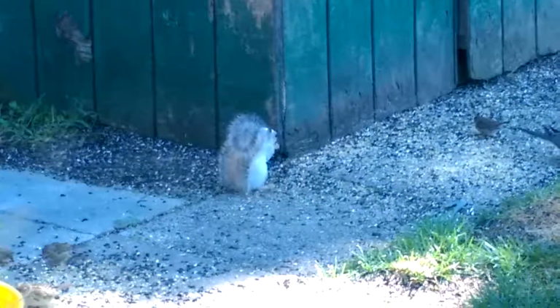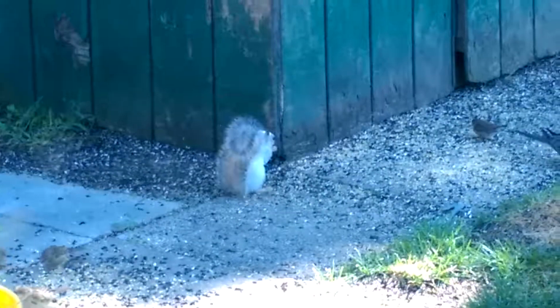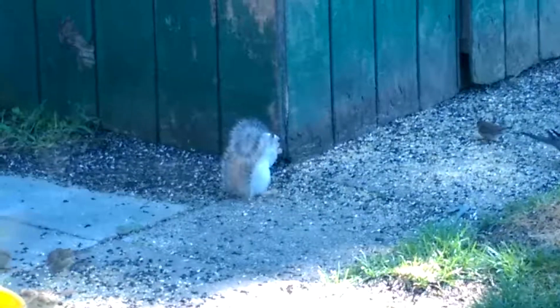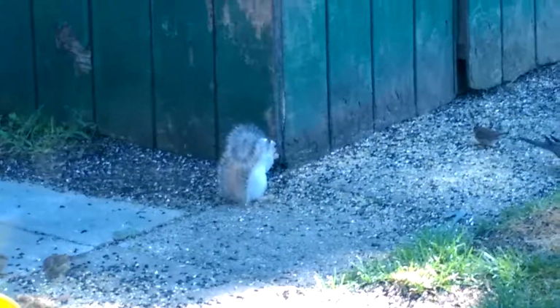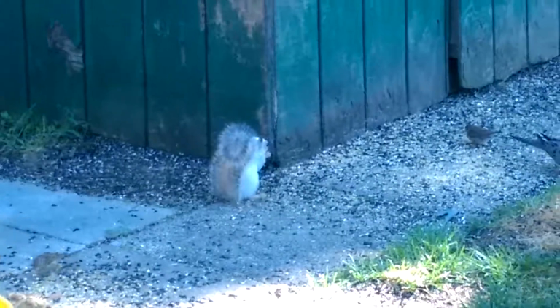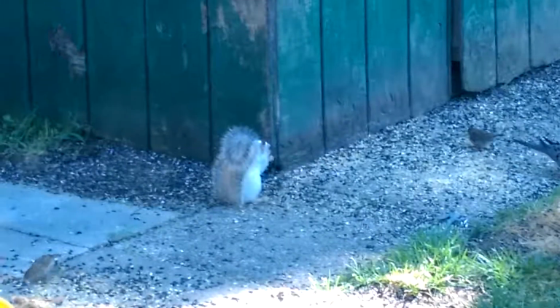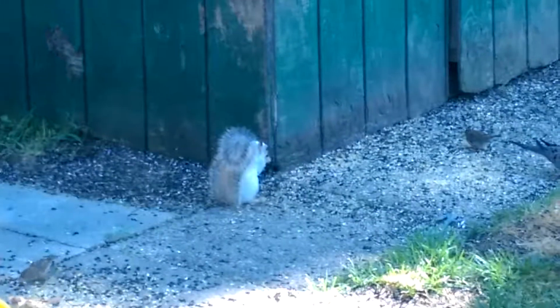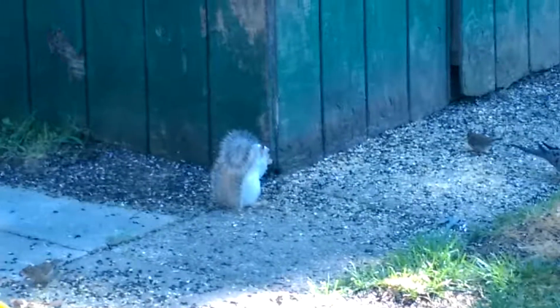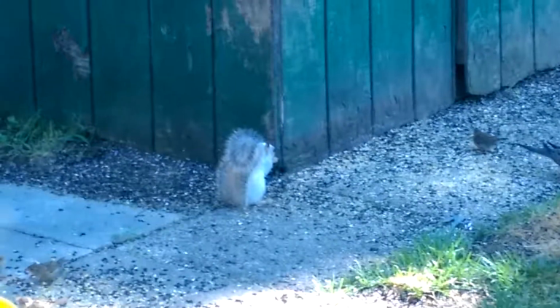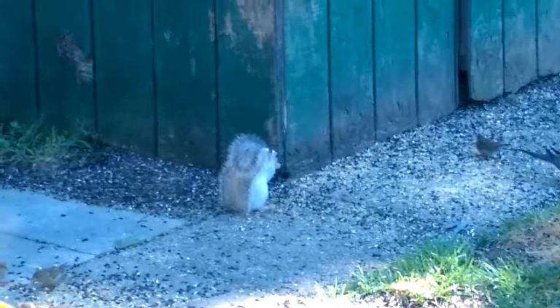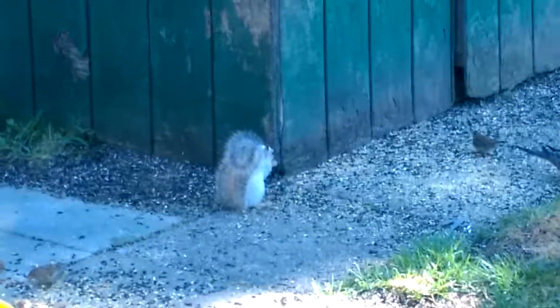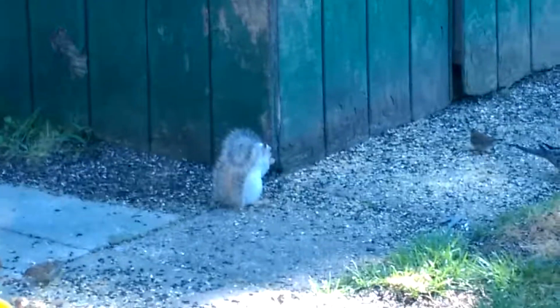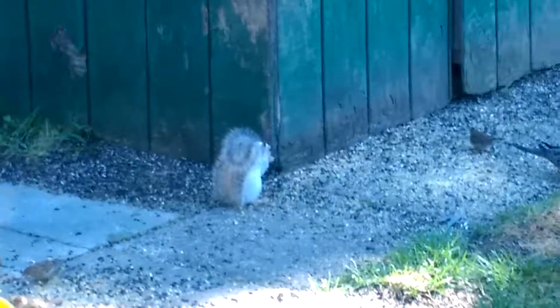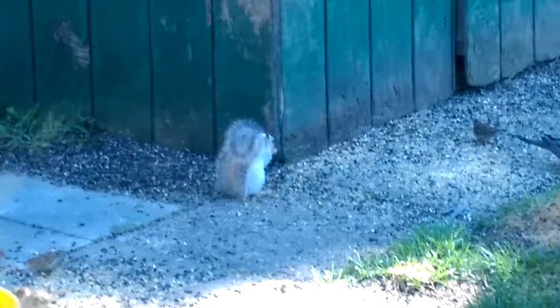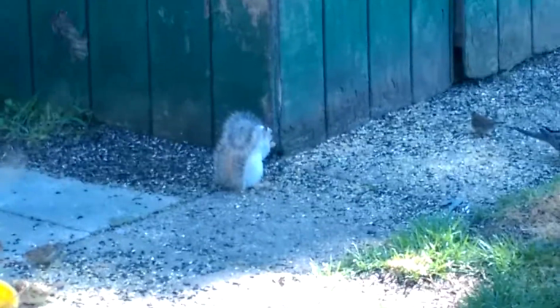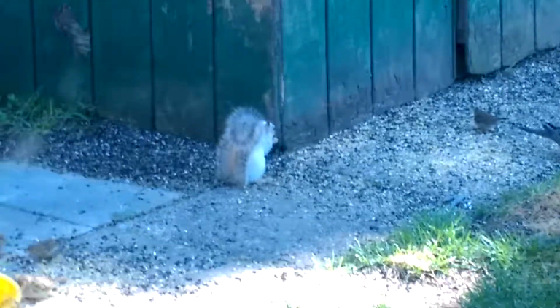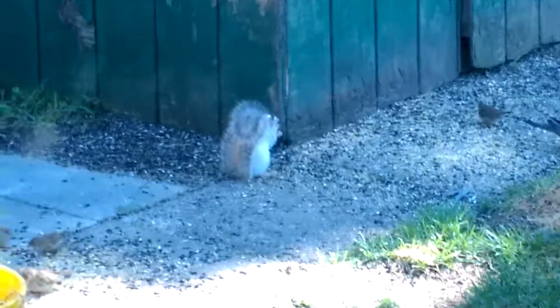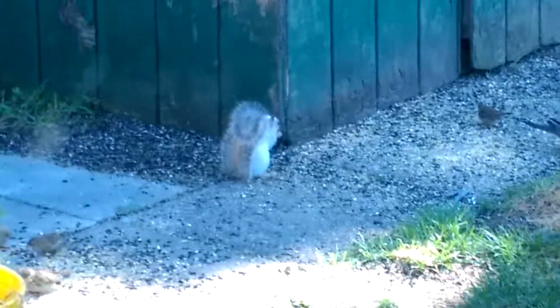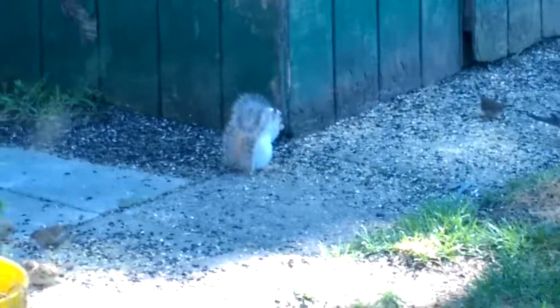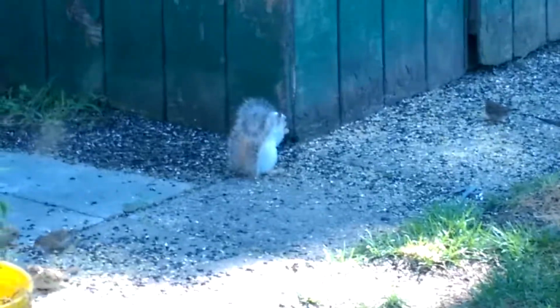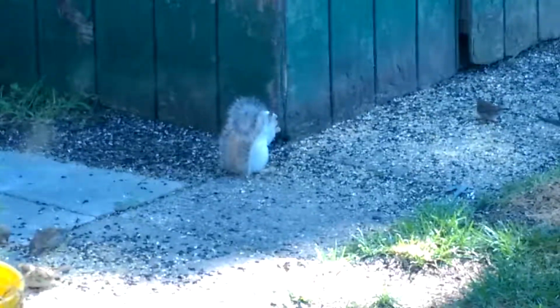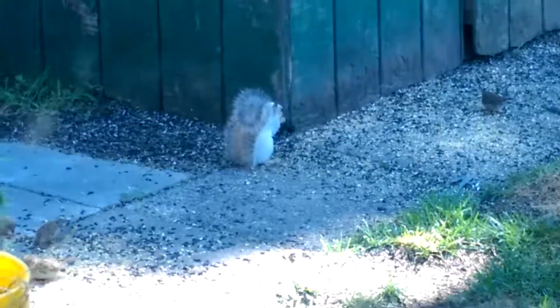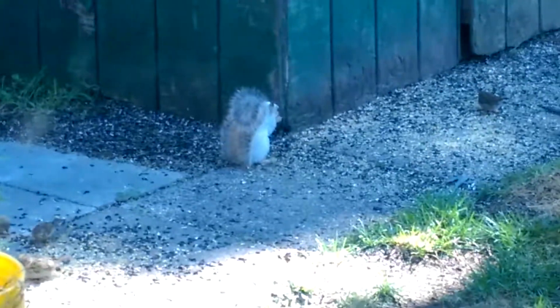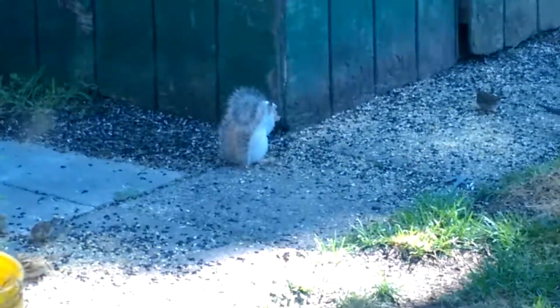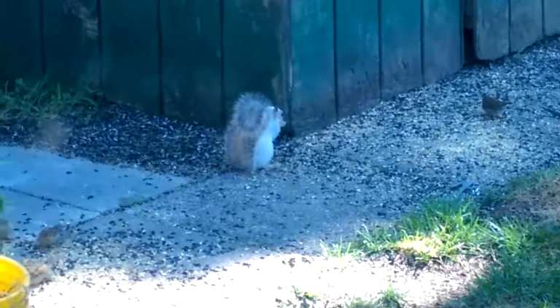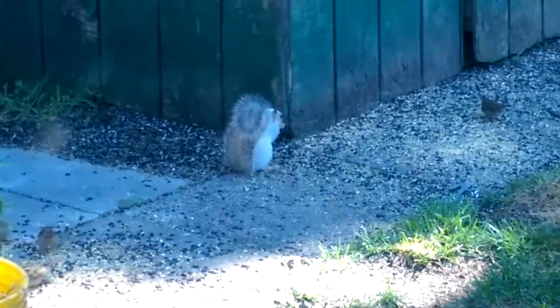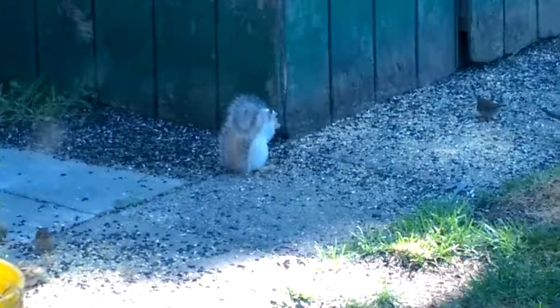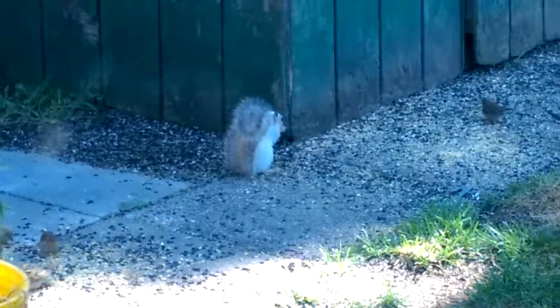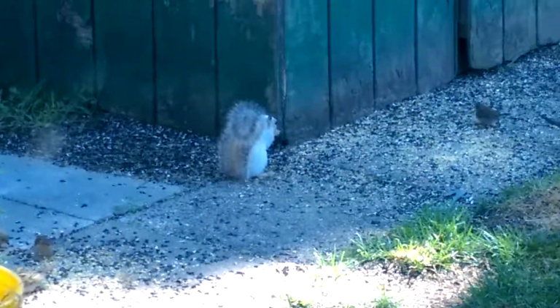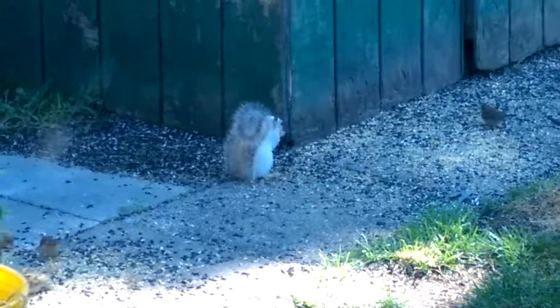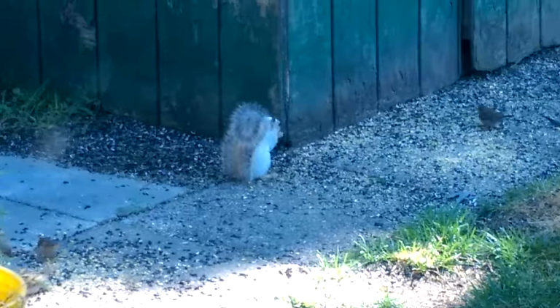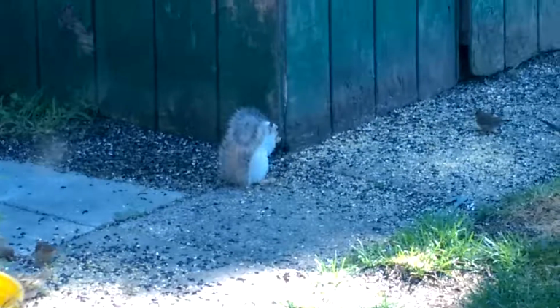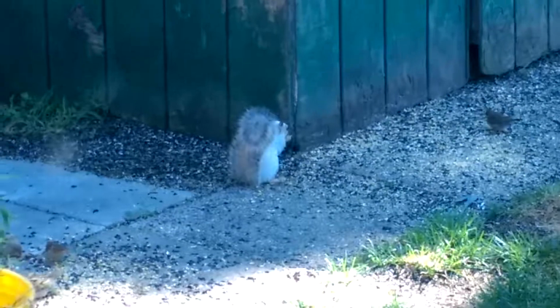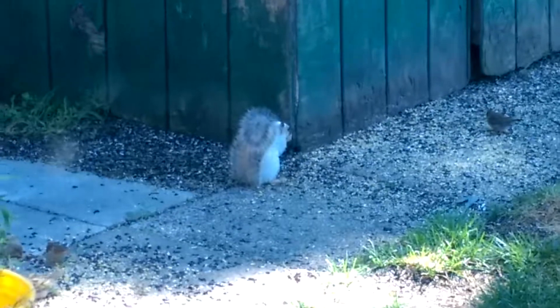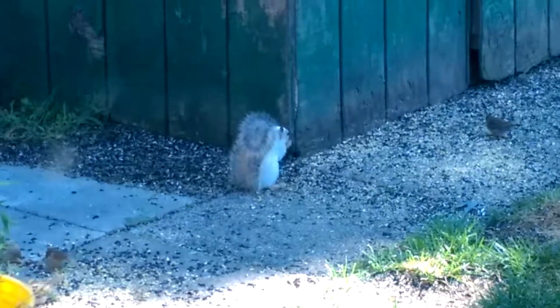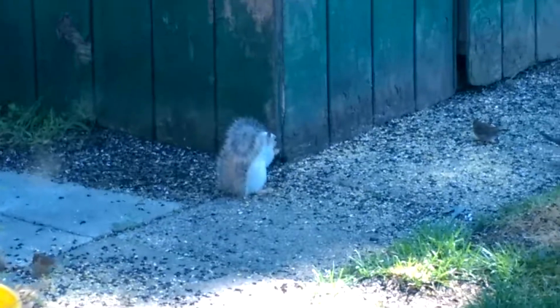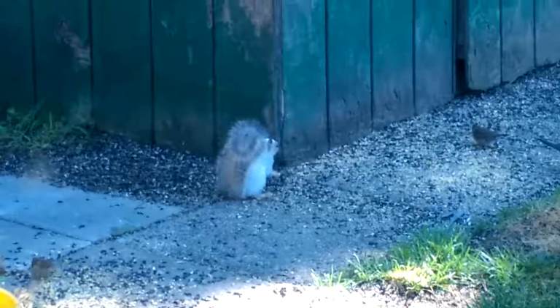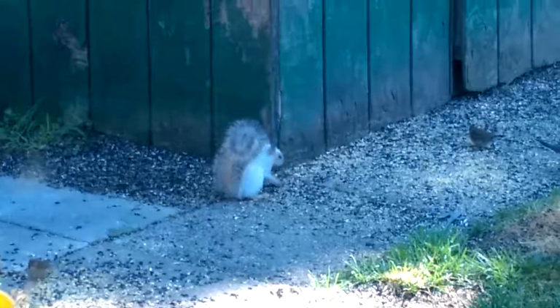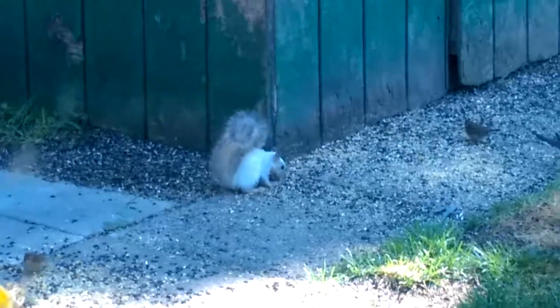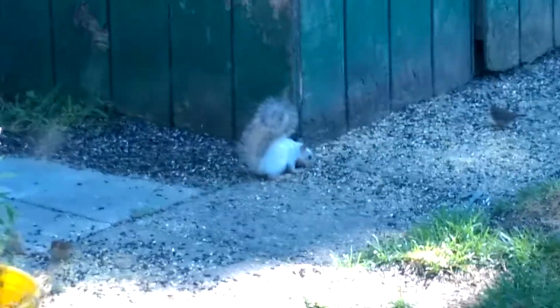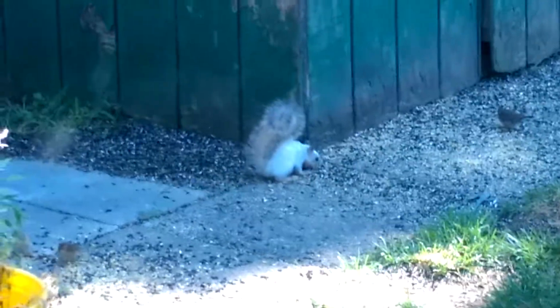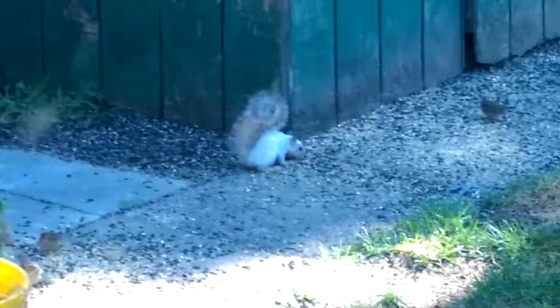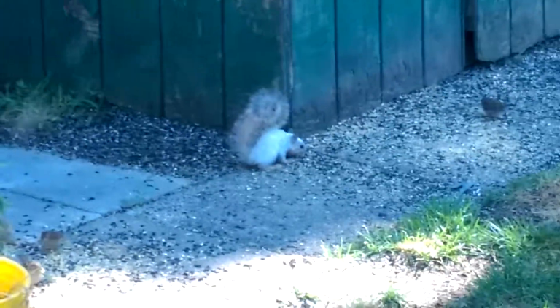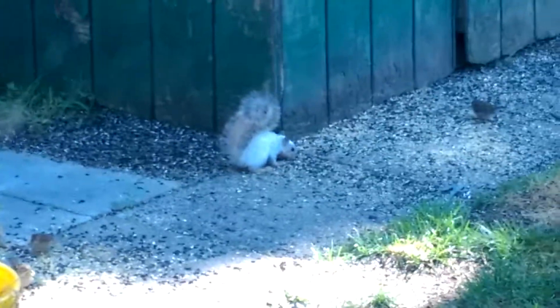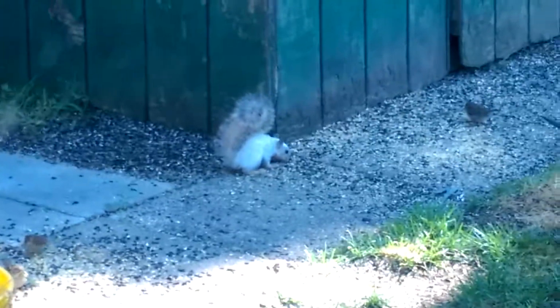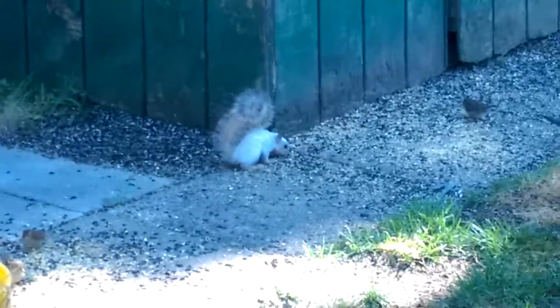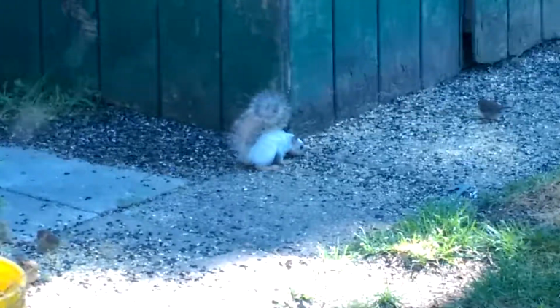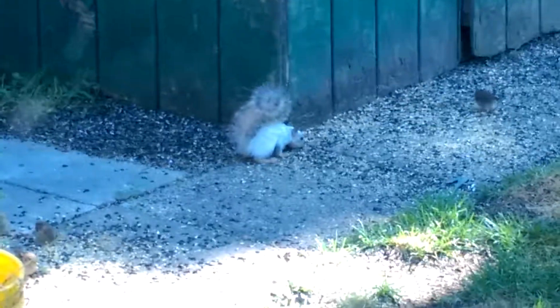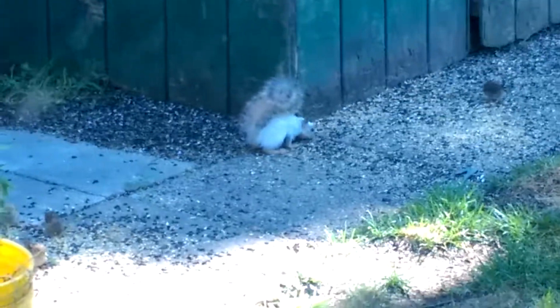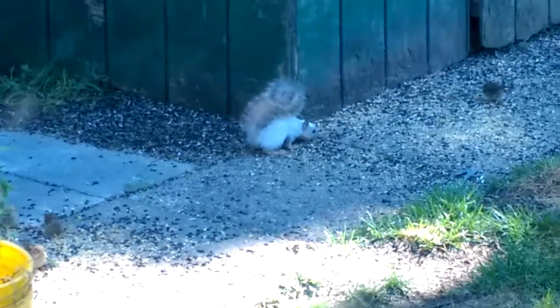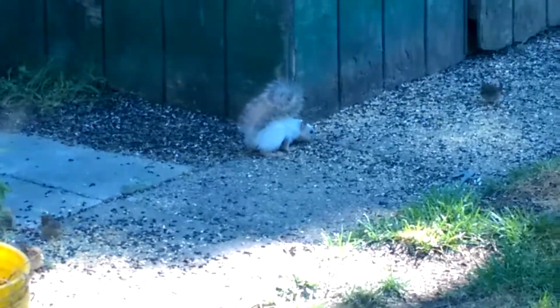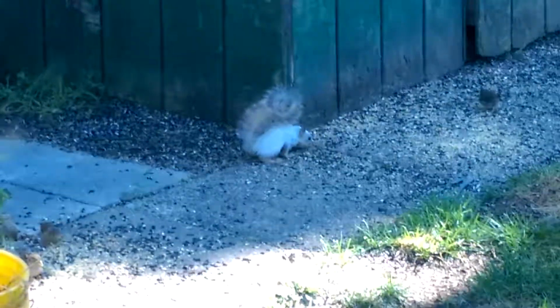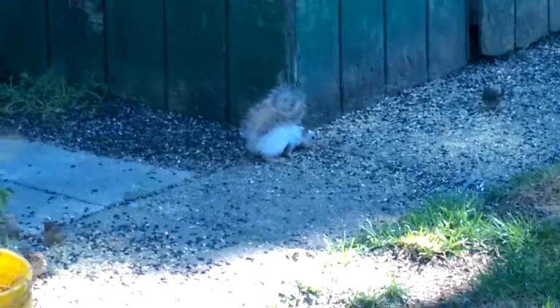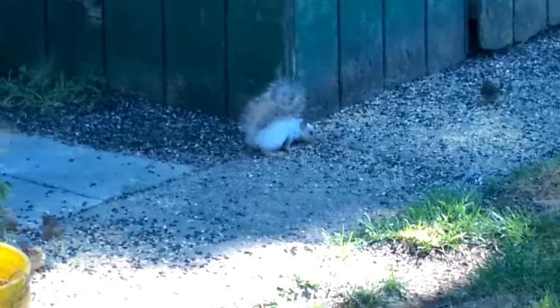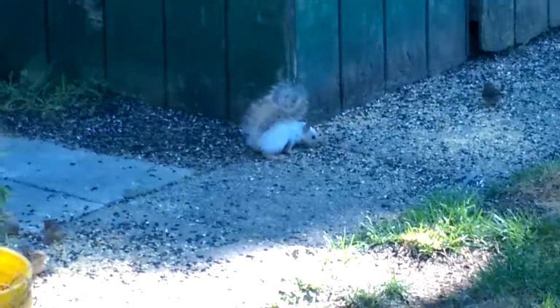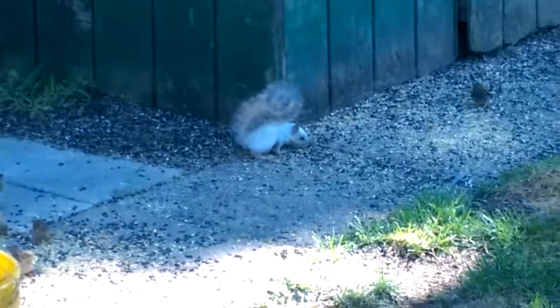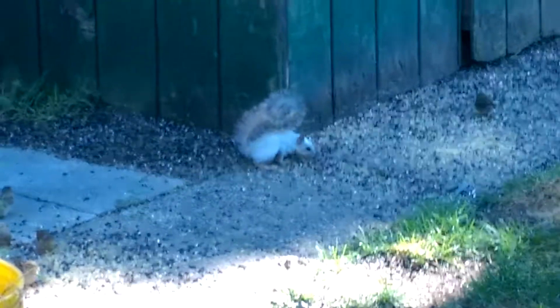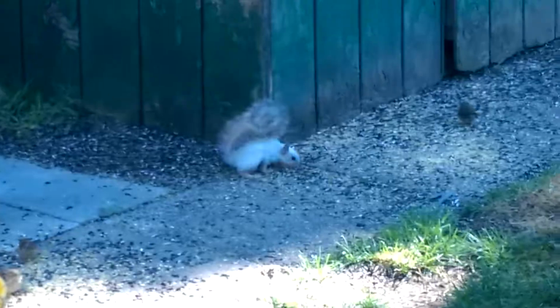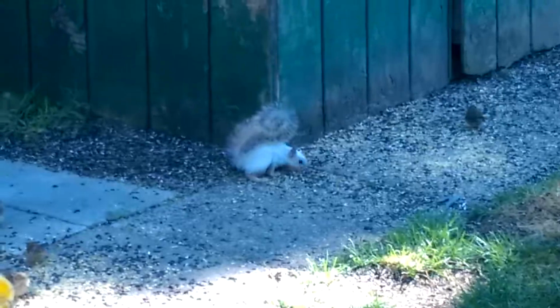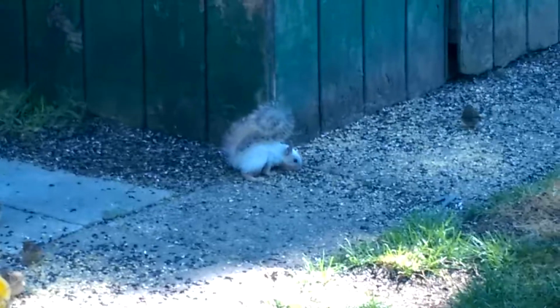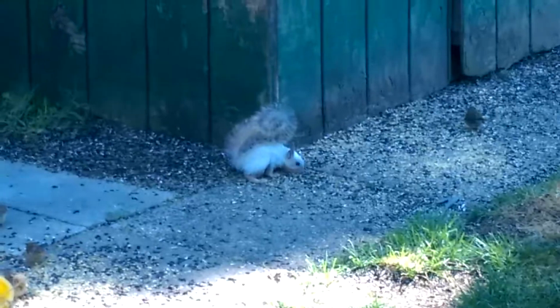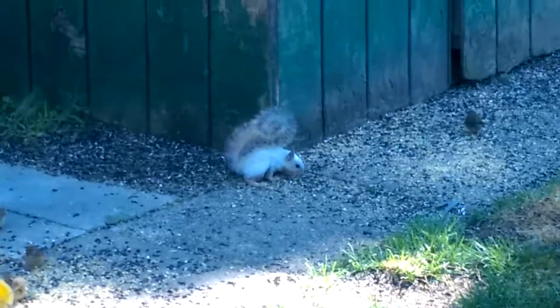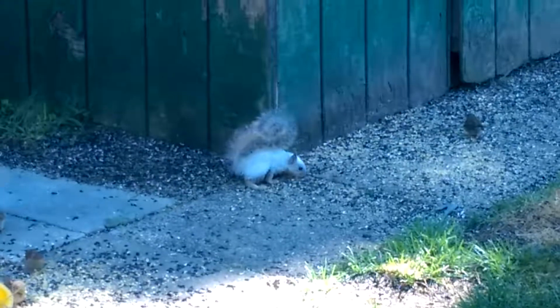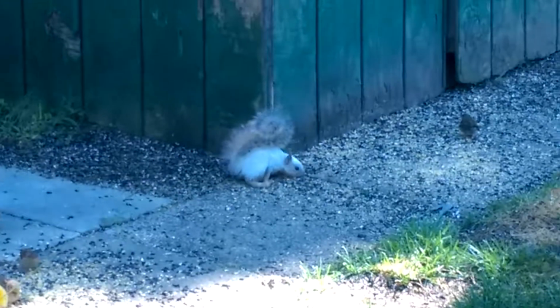I was trying to get him to turn. Anyway, there he is. I've never seen one before.